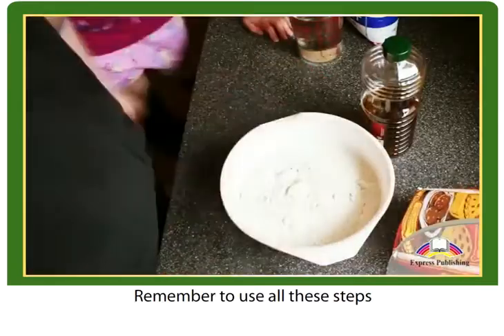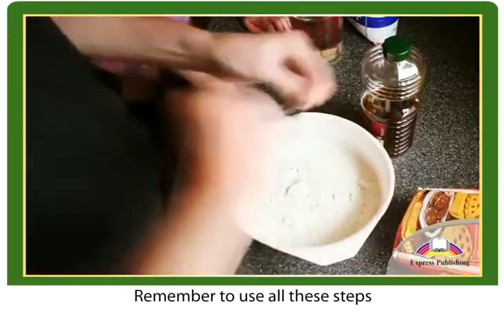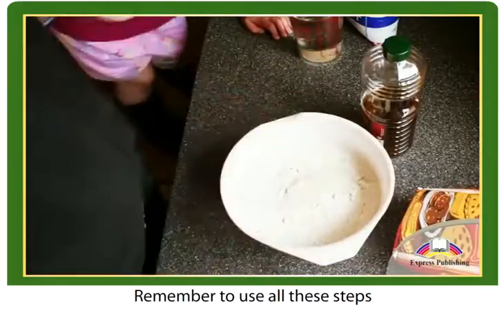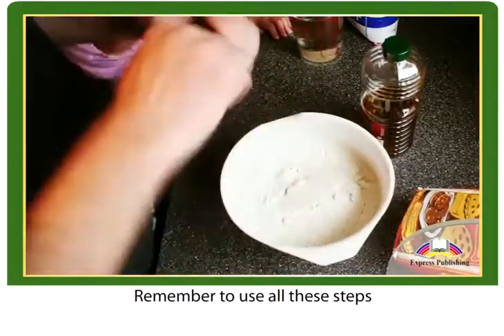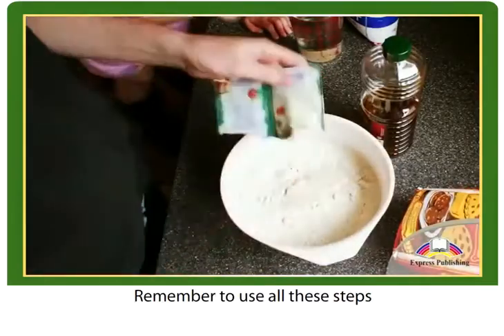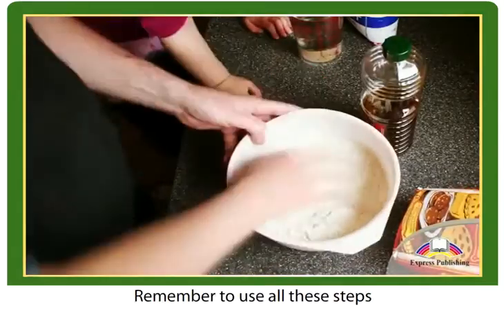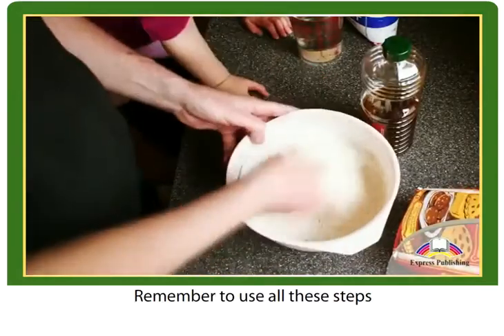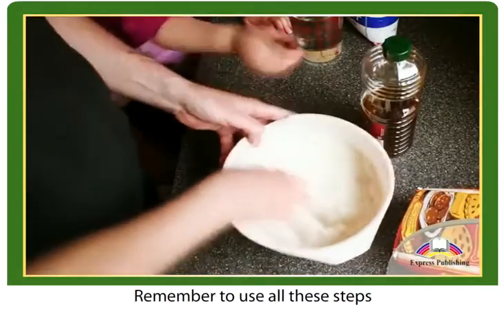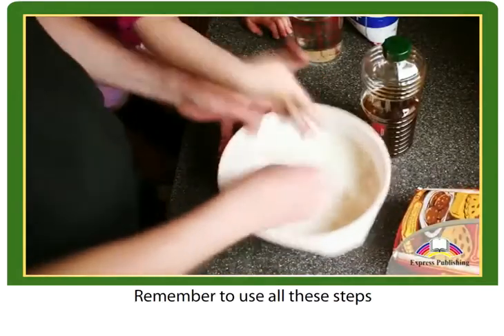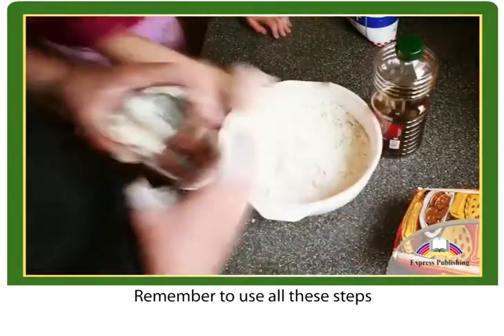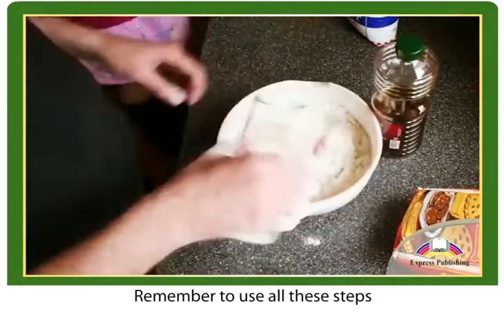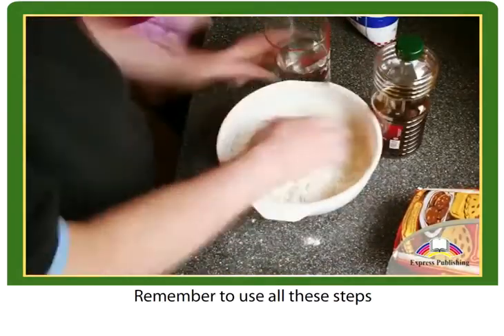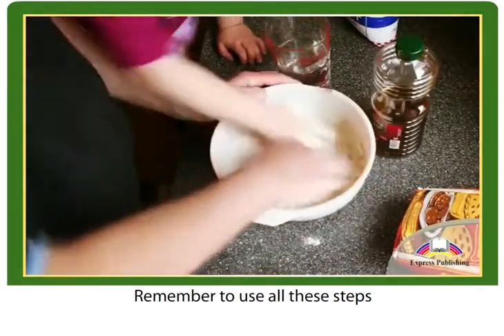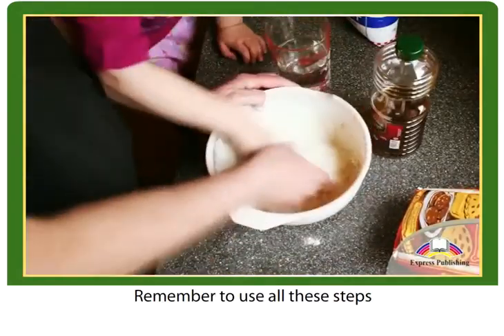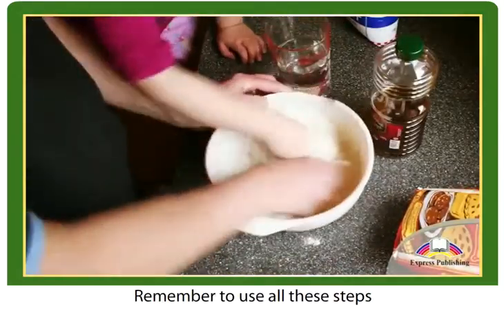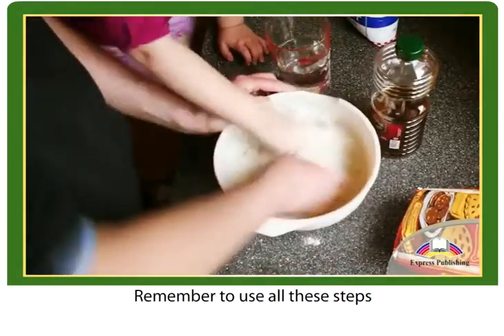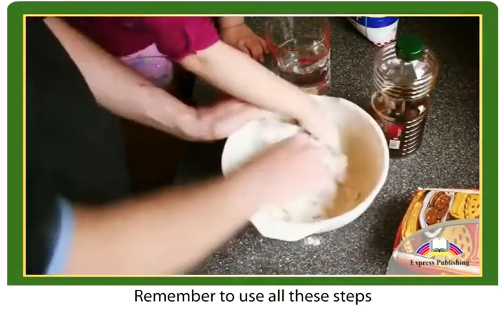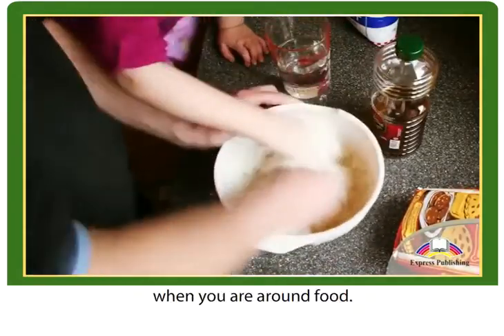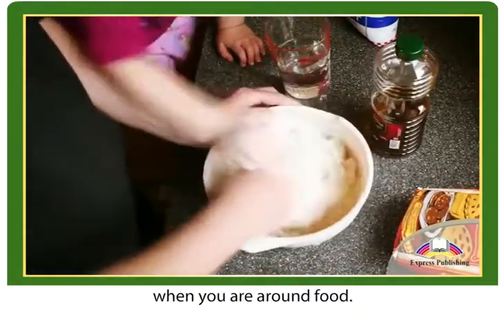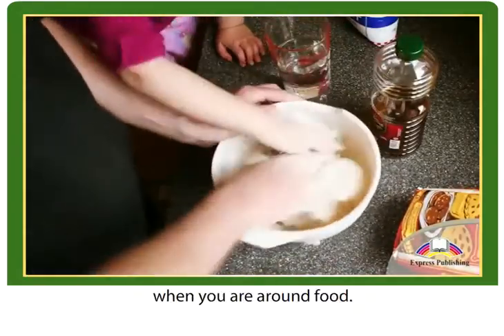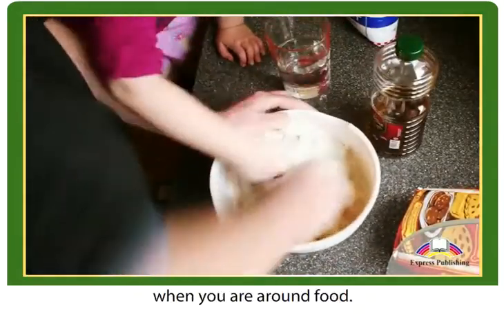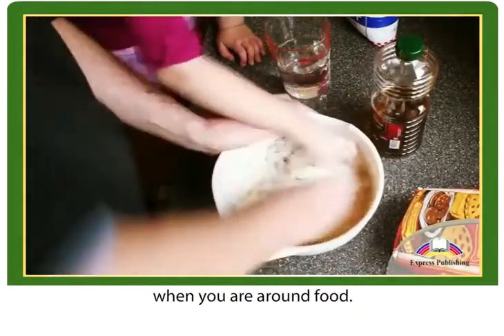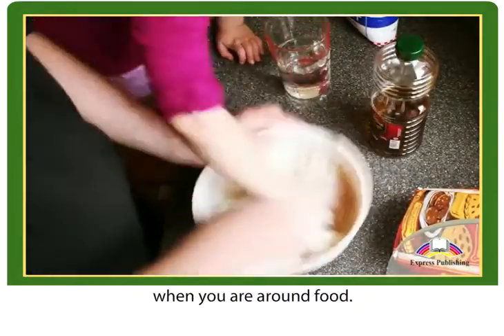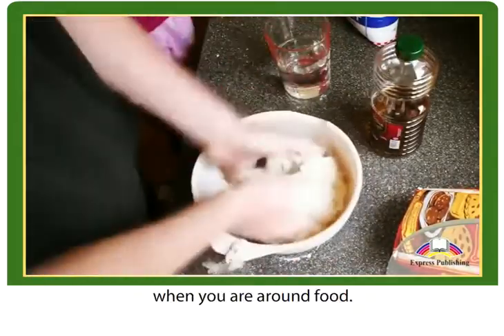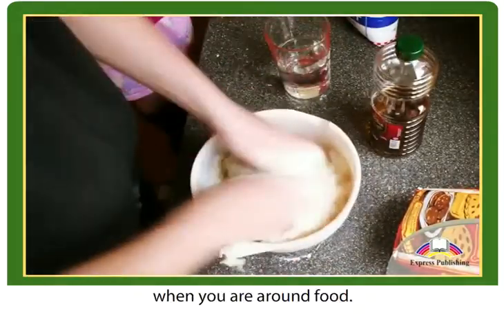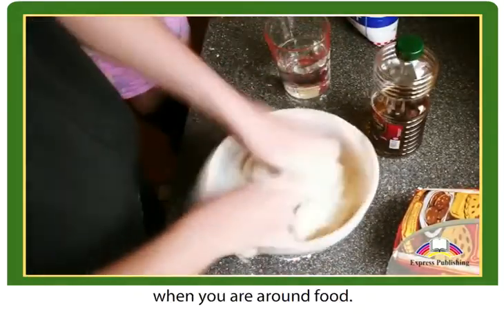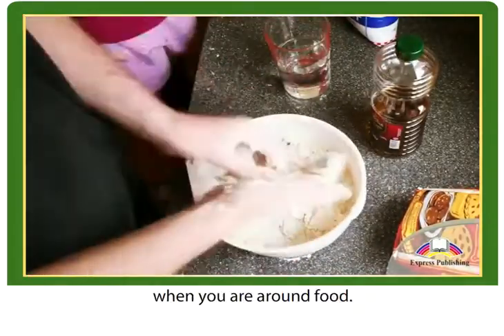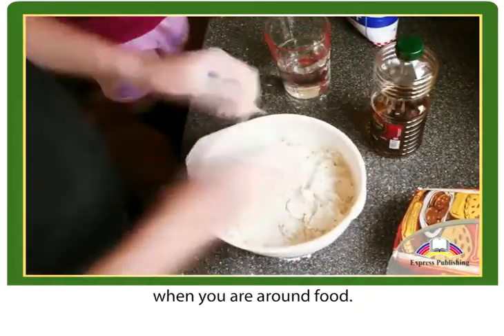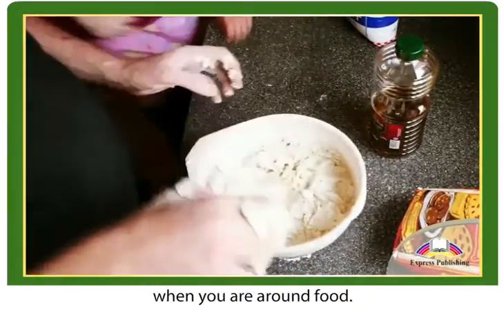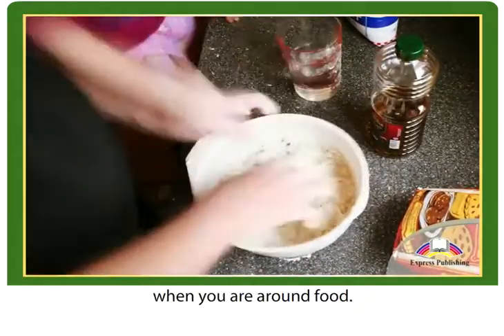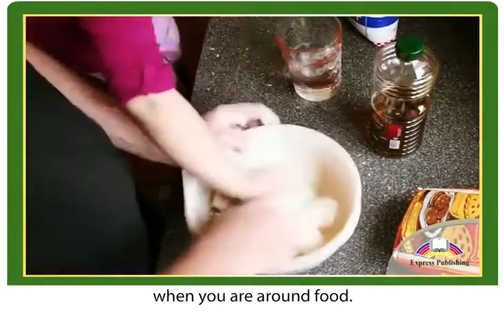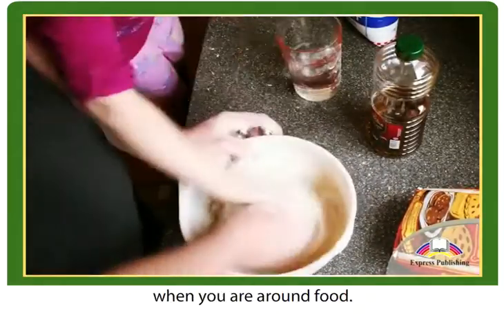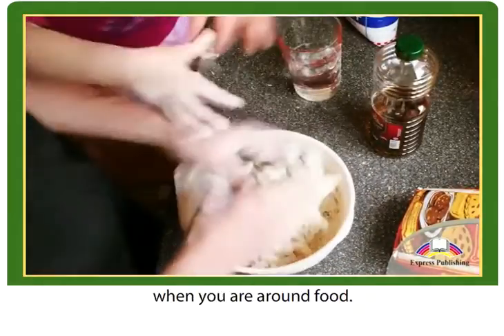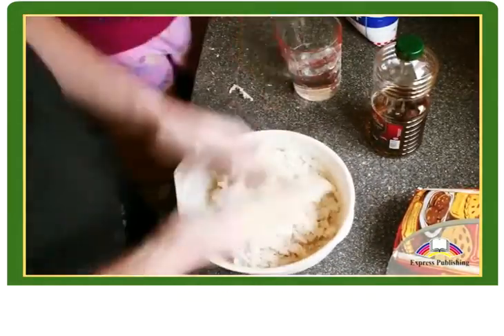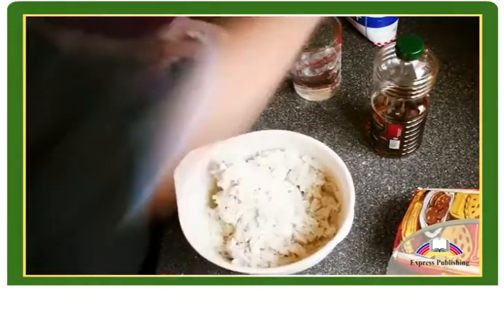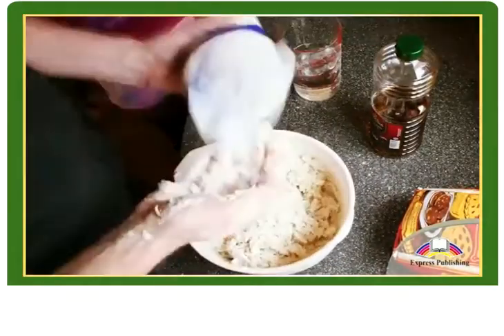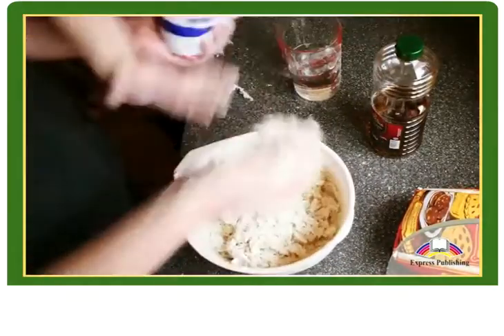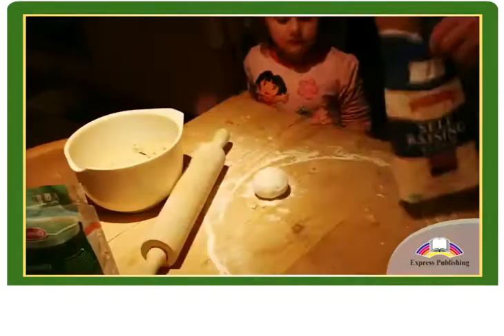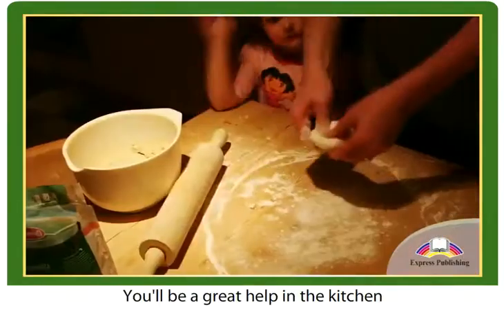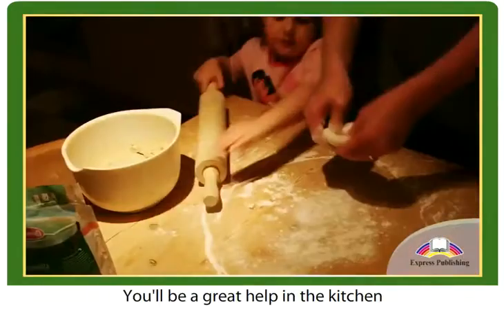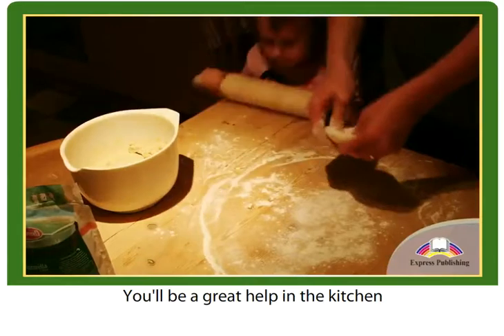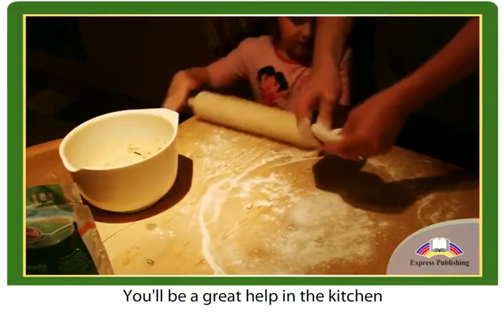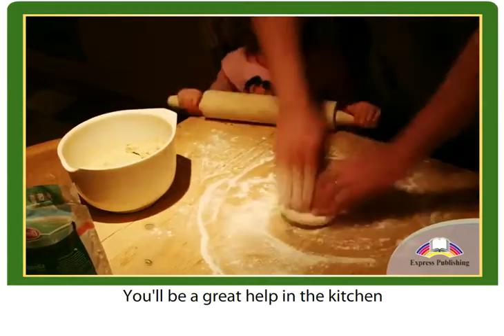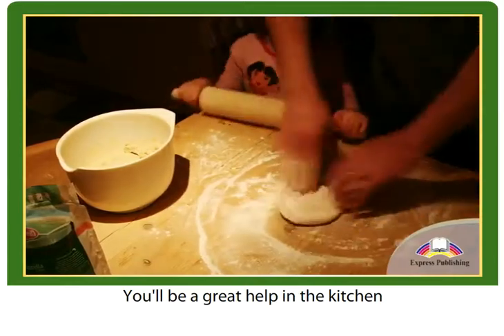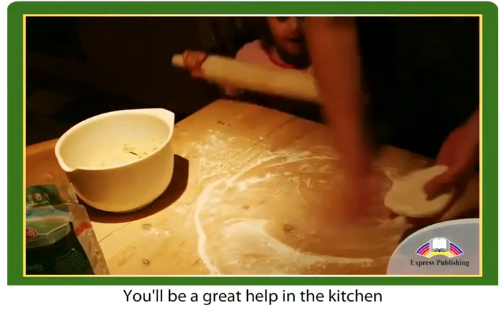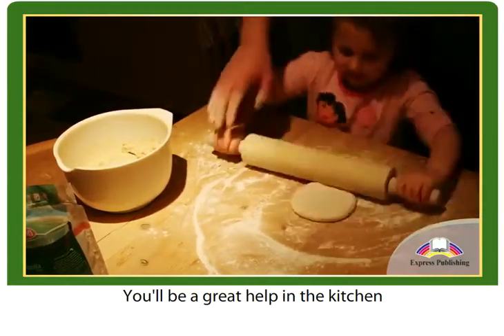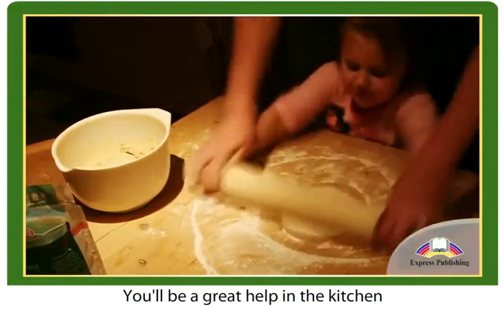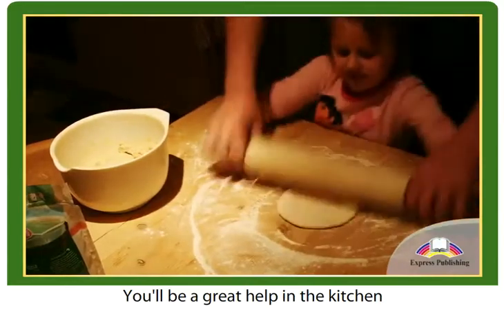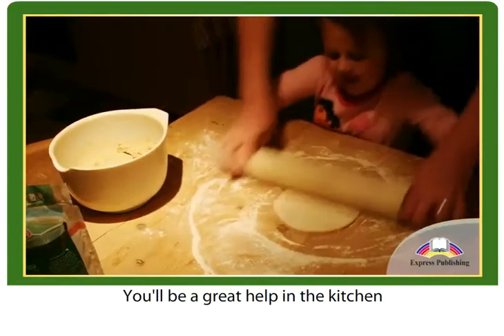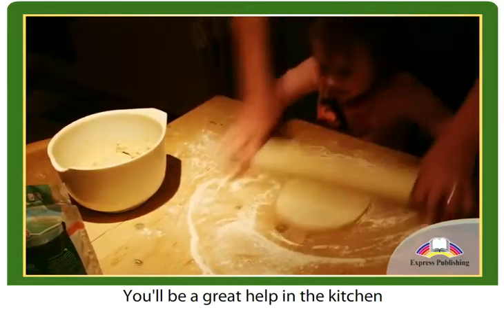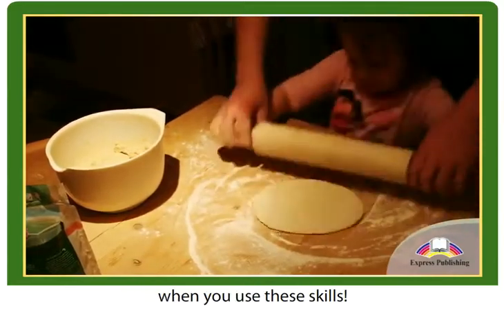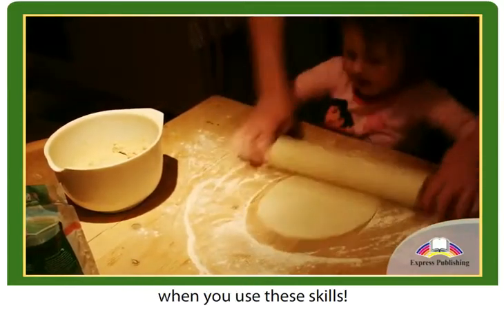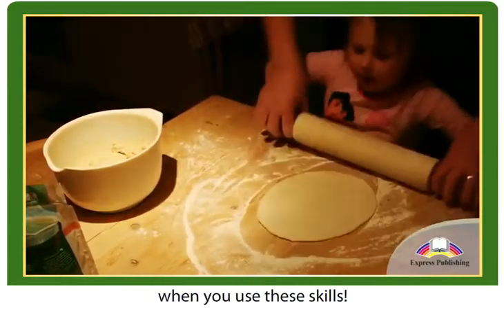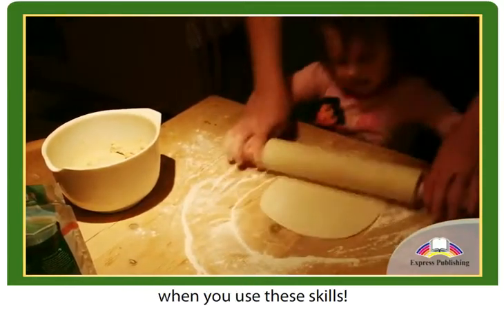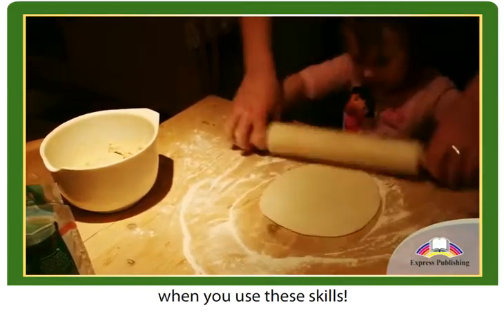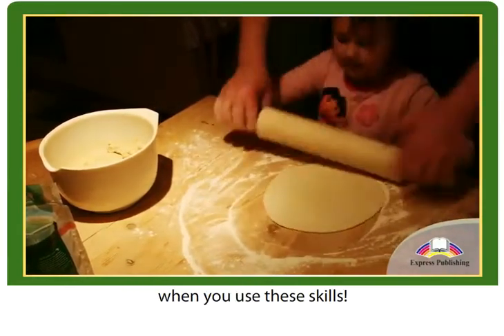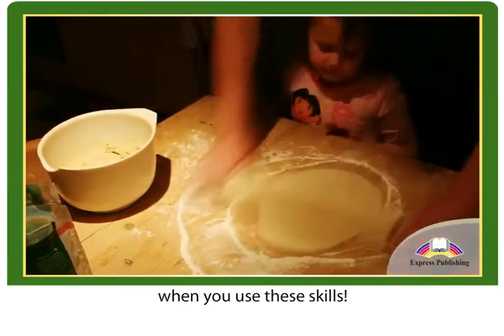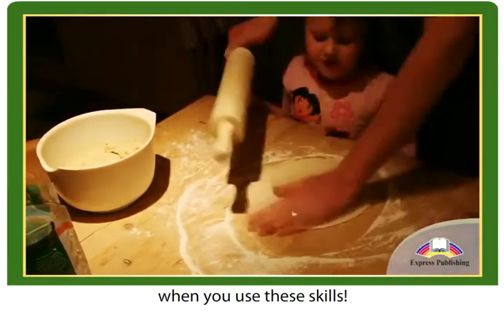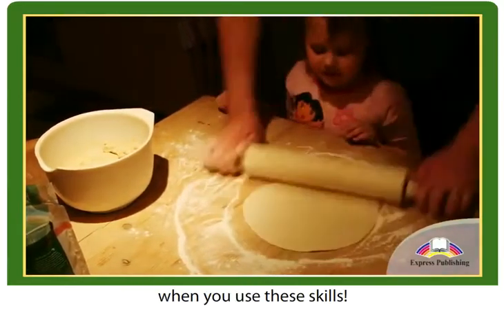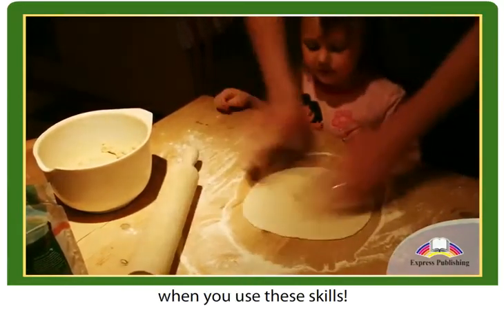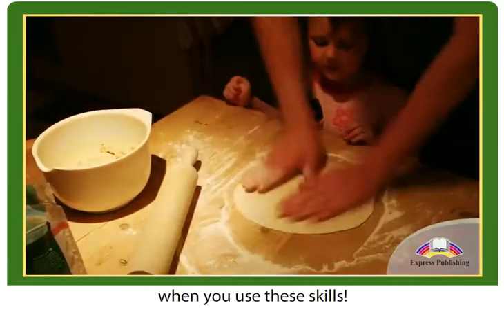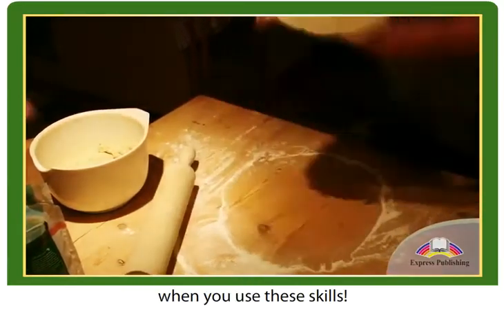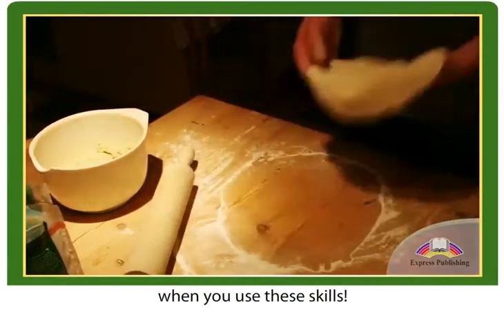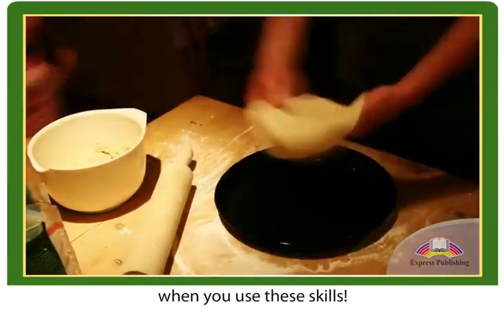Remember to use all these steps when you are around food. You will be a great help in the kitchen when you use these skills.